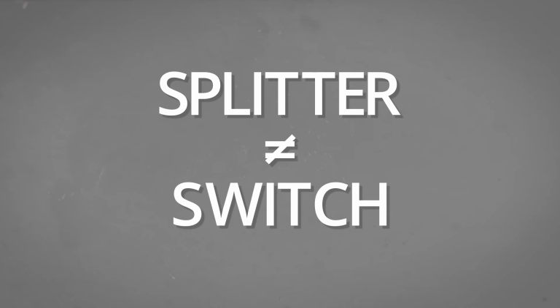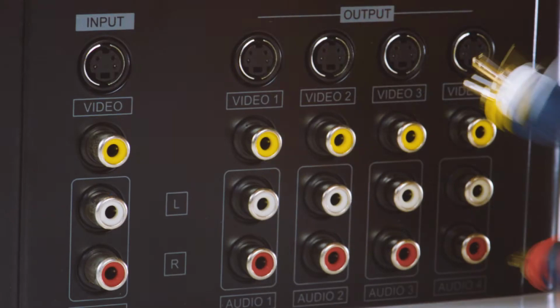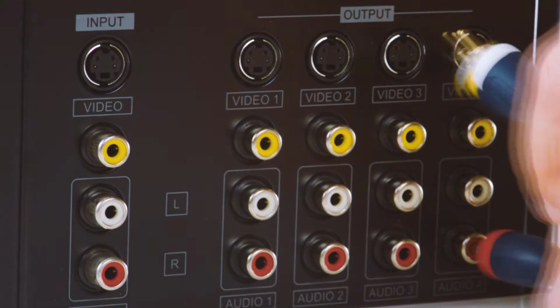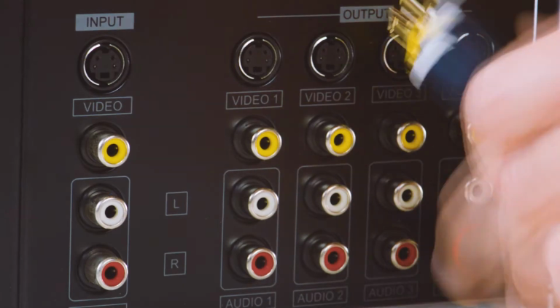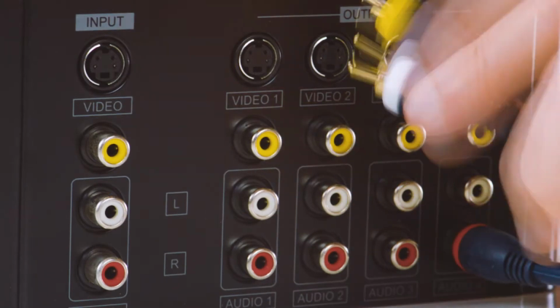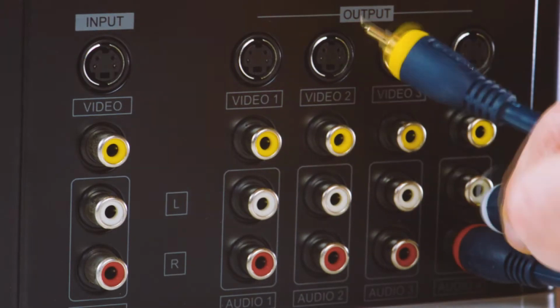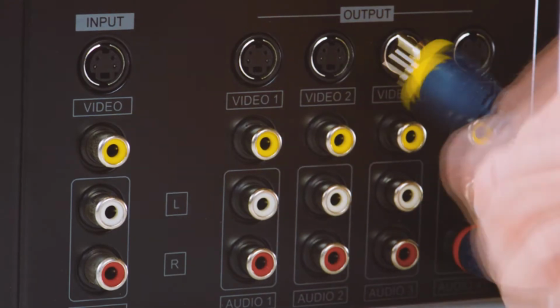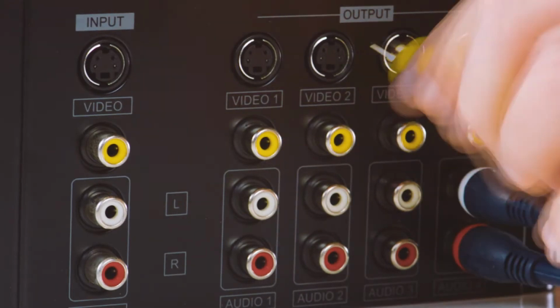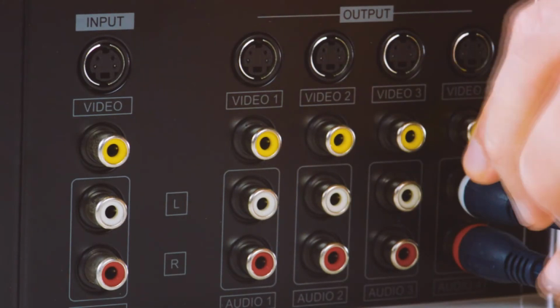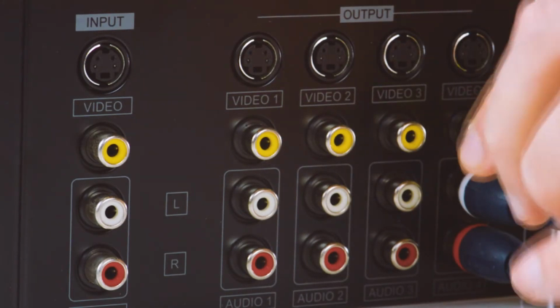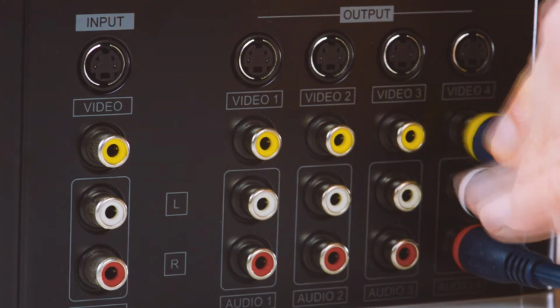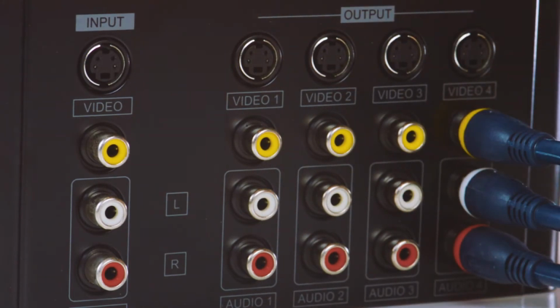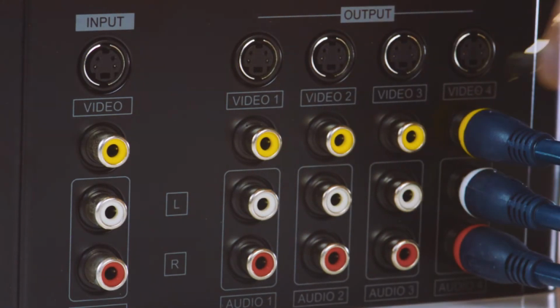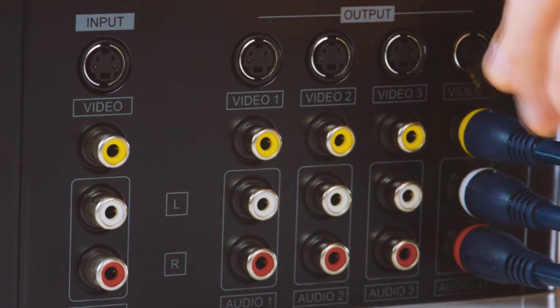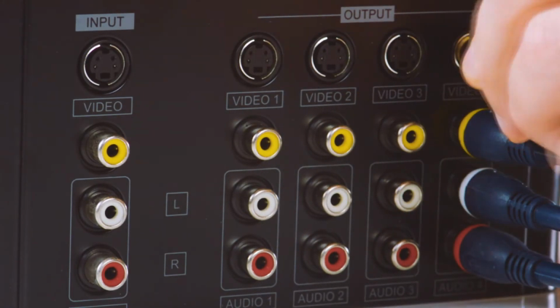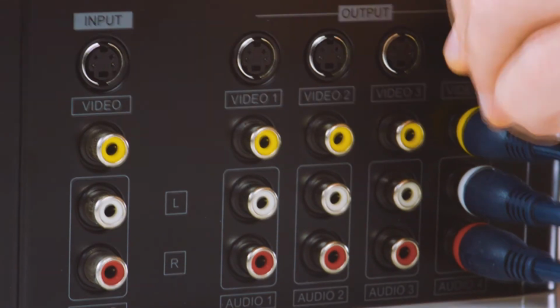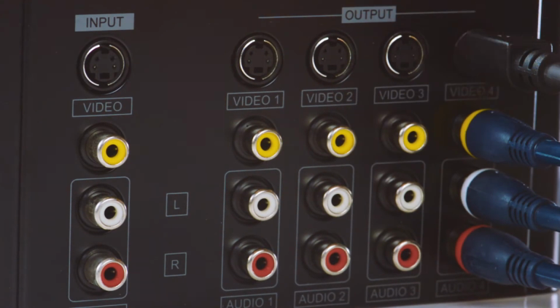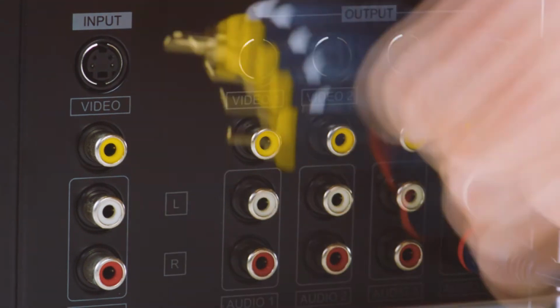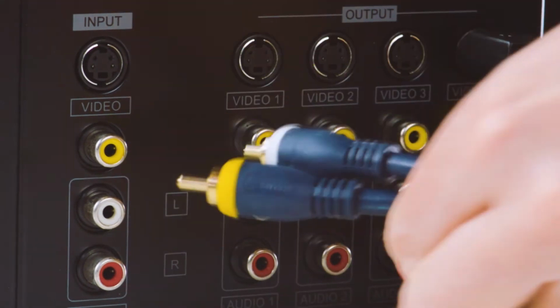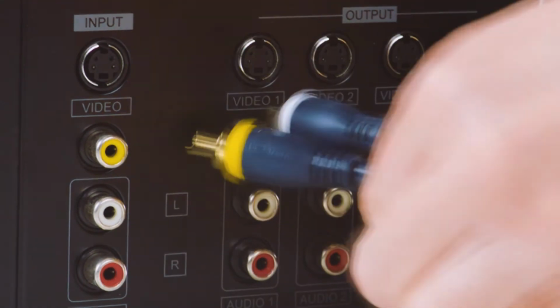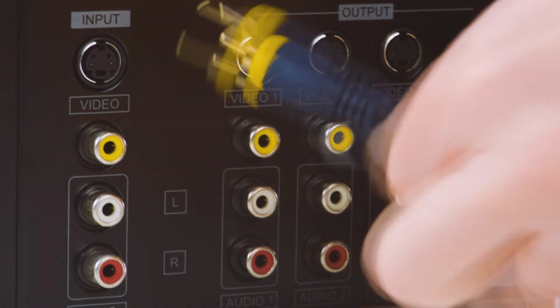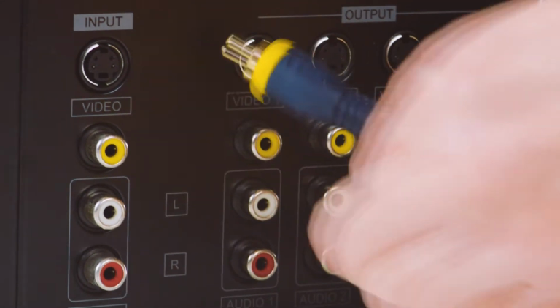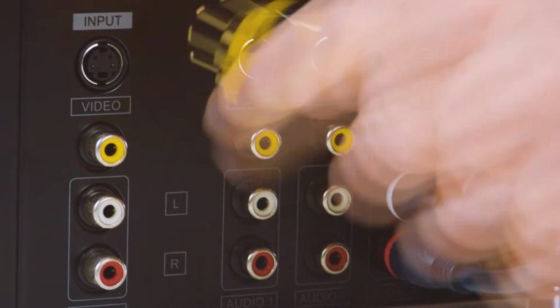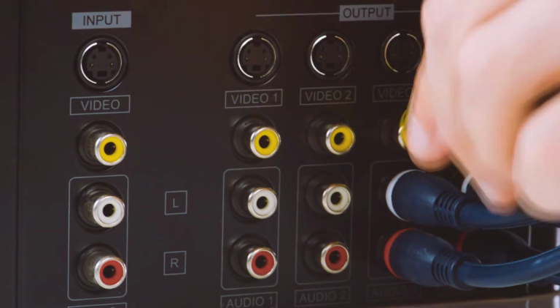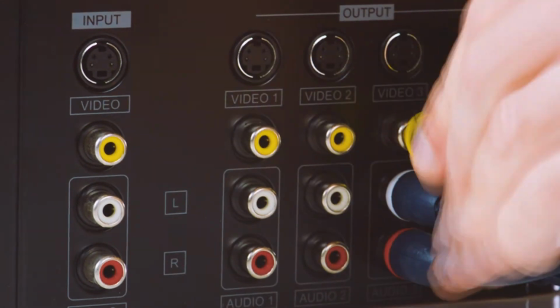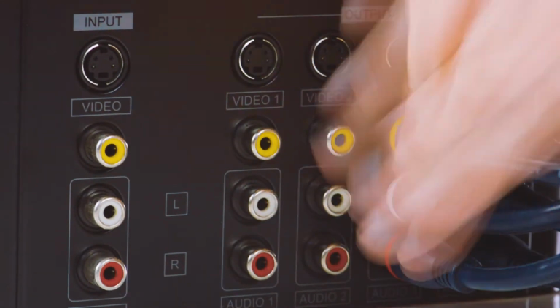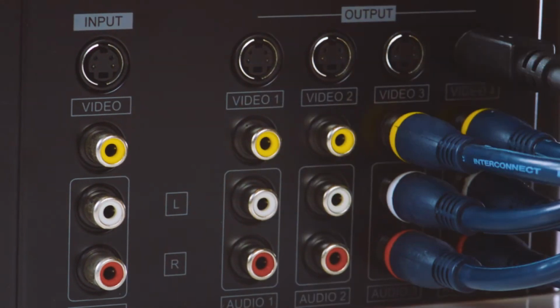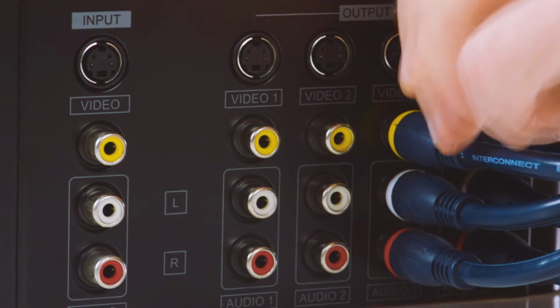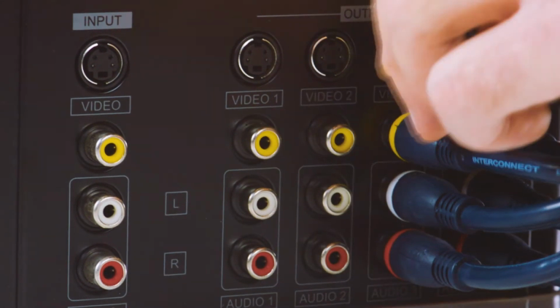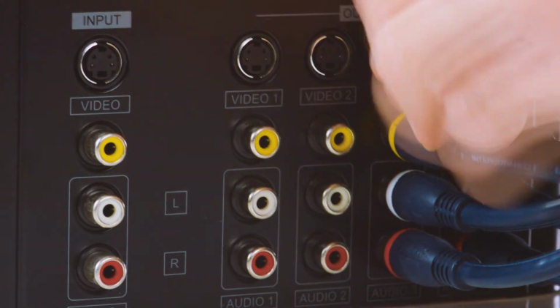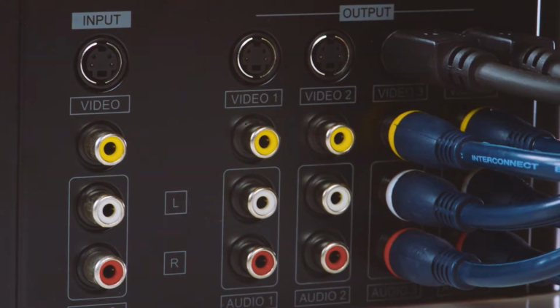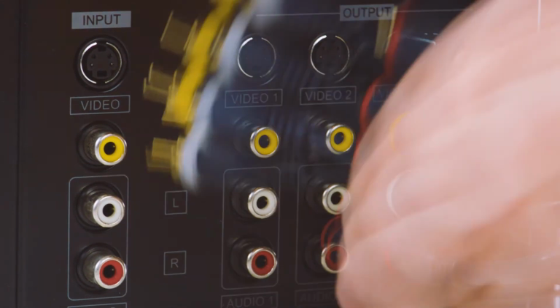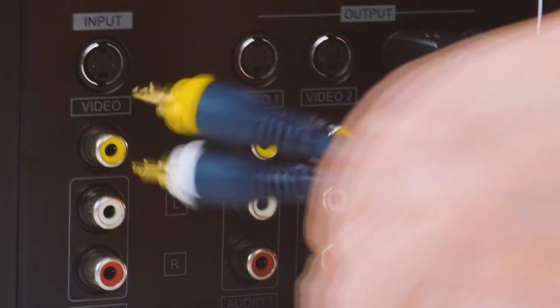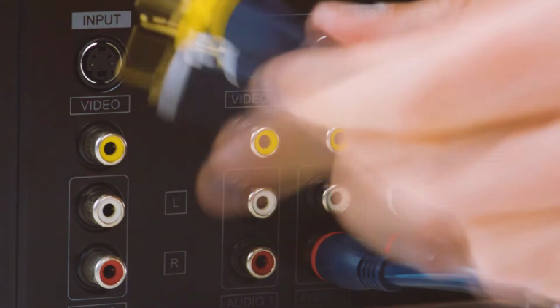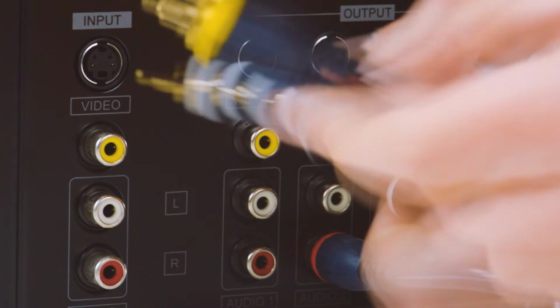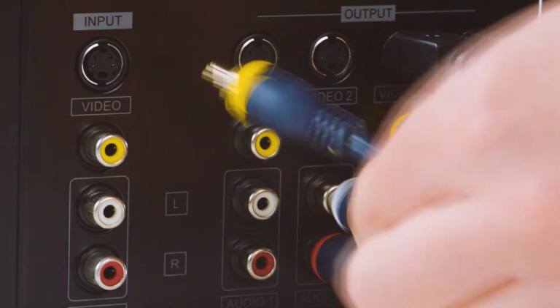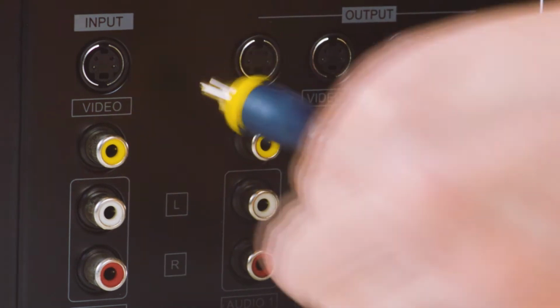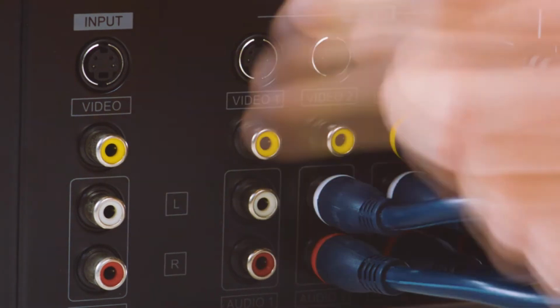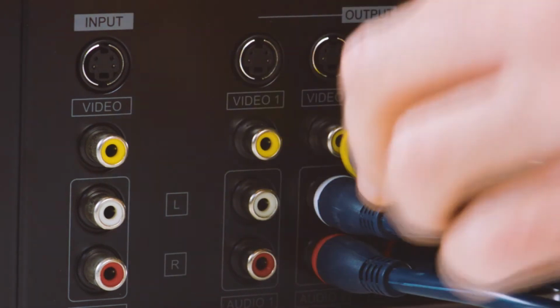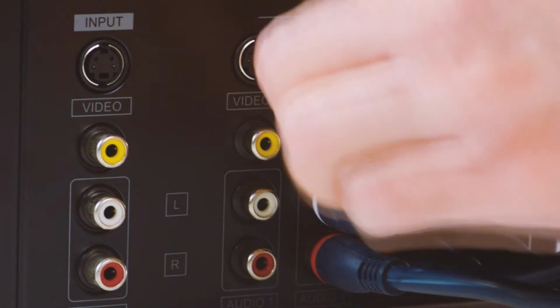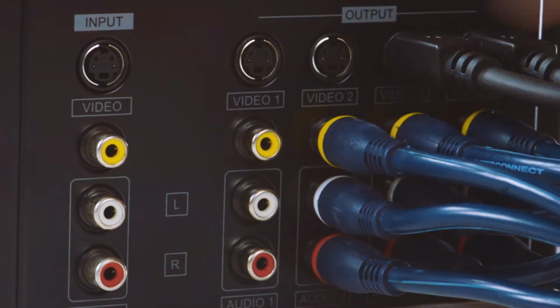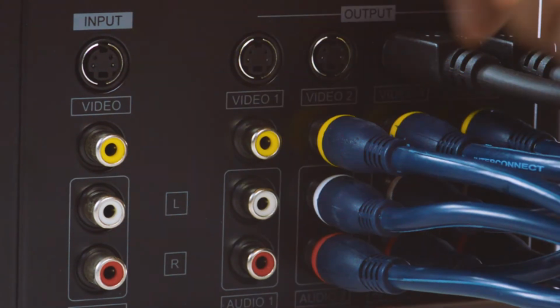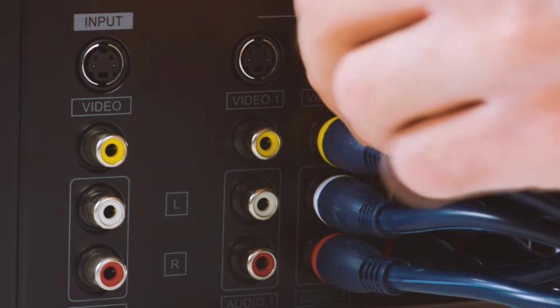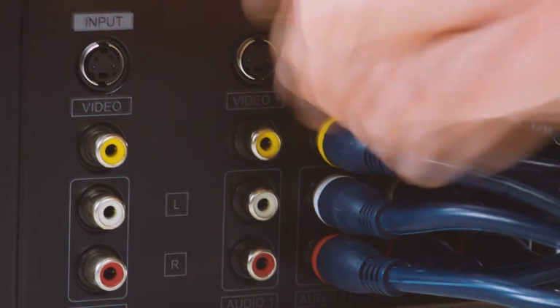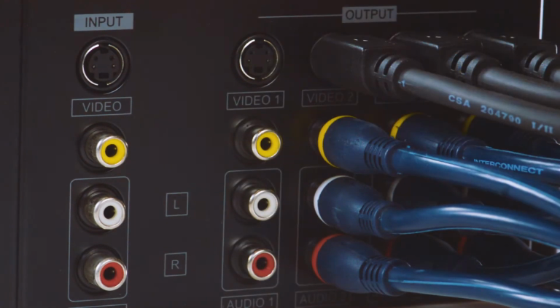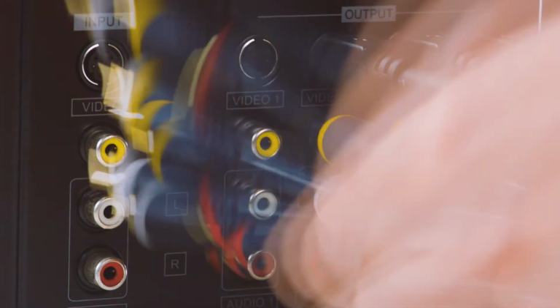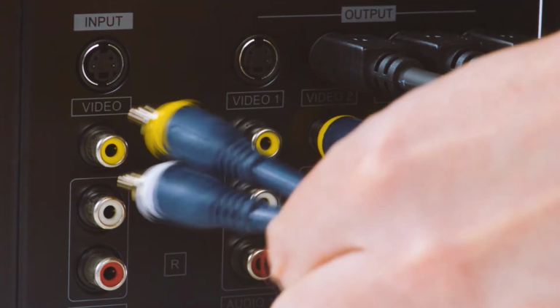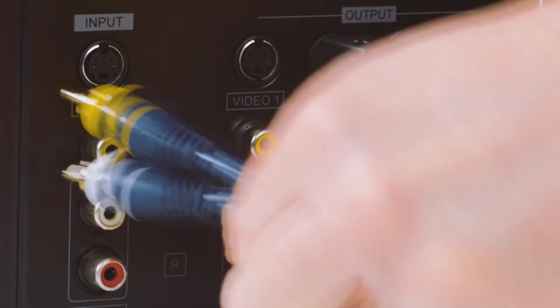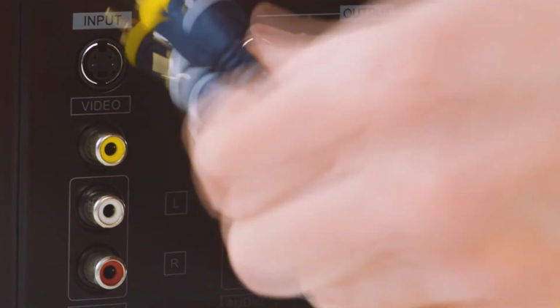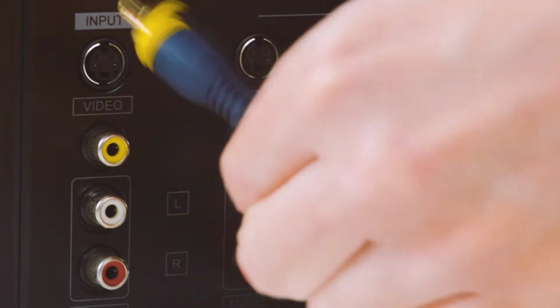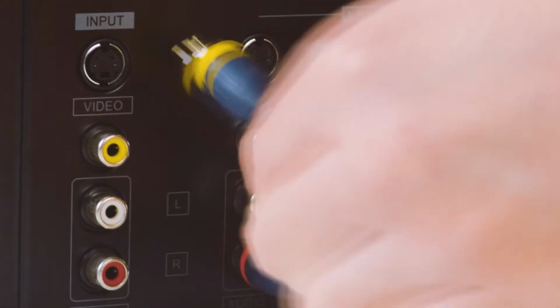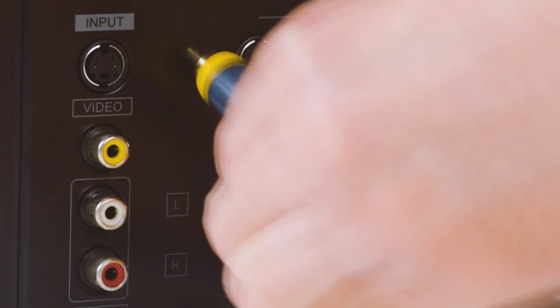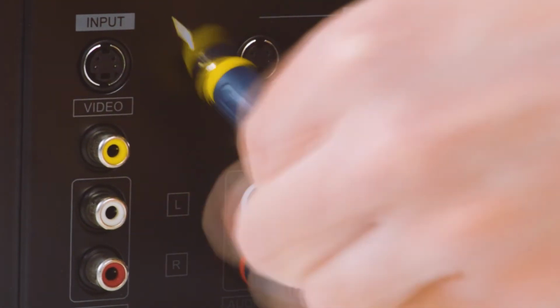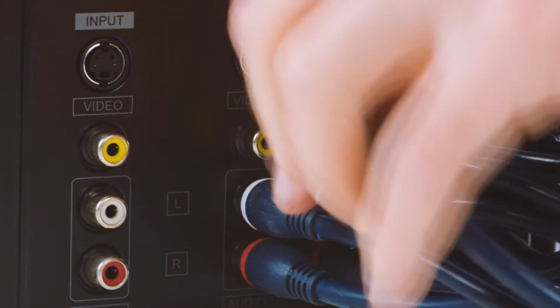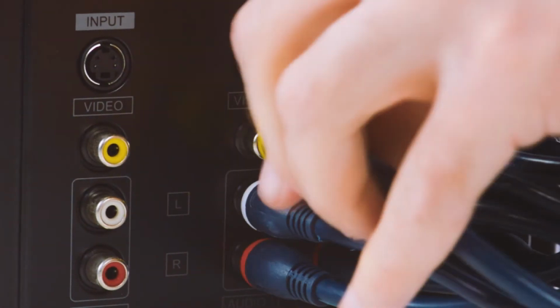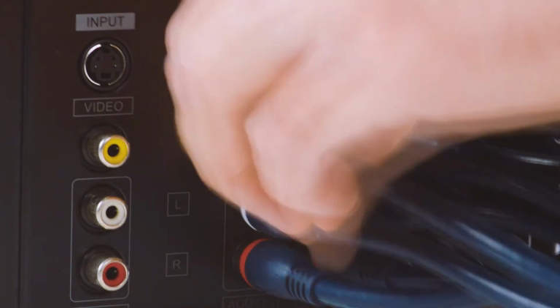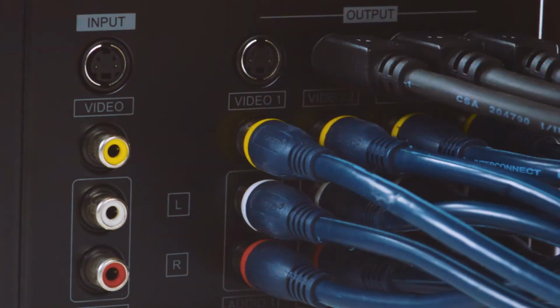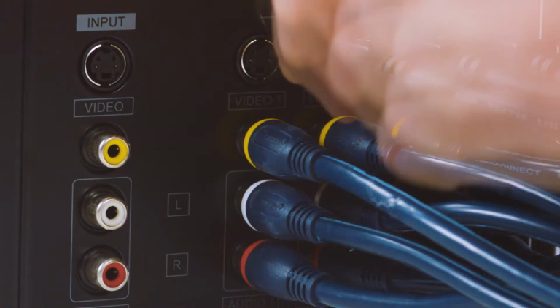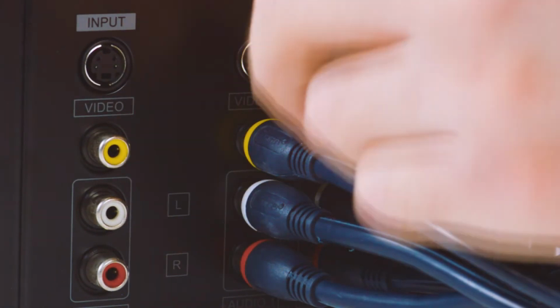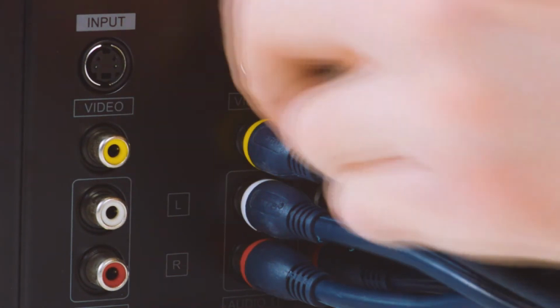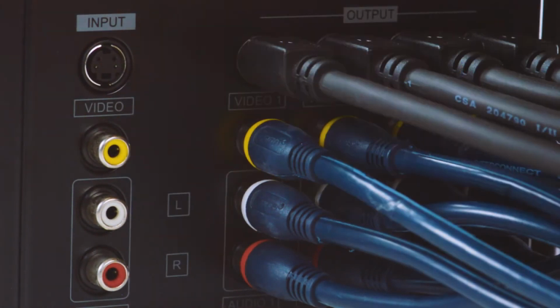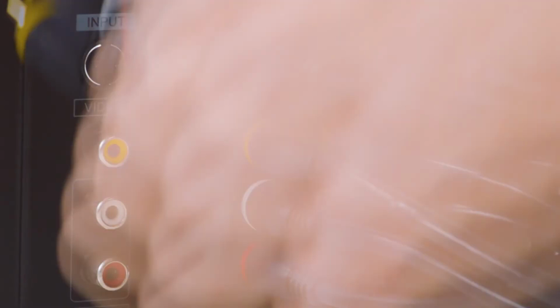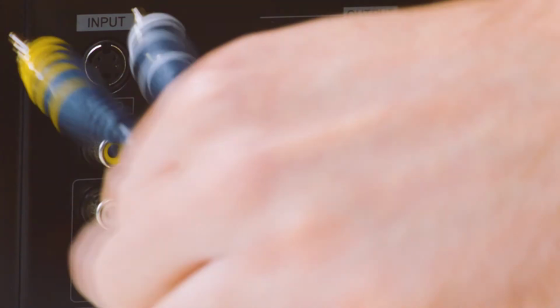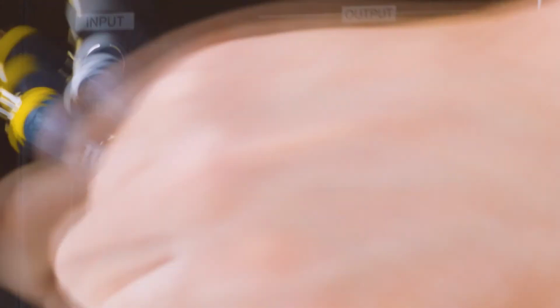With a built-in amplifier, the splitter is capable of supplying enough signal for cable runs up to 150 feet.